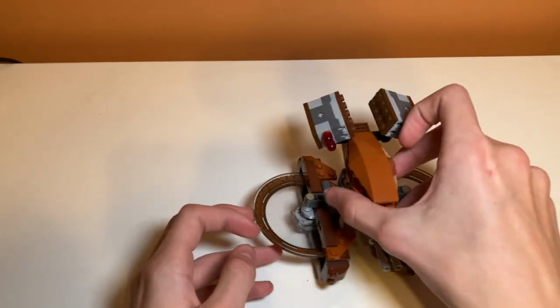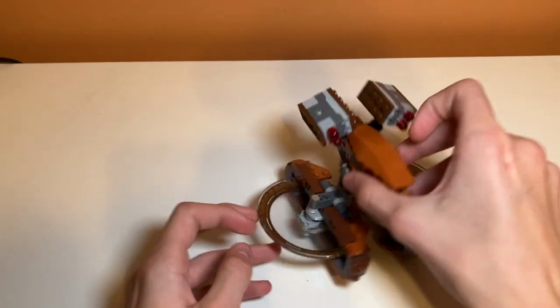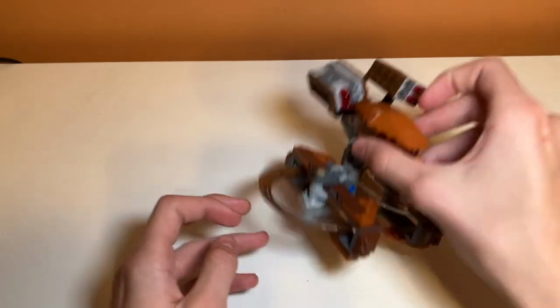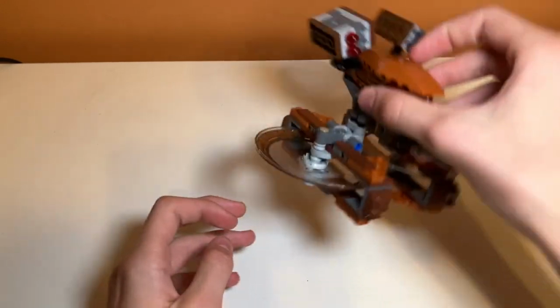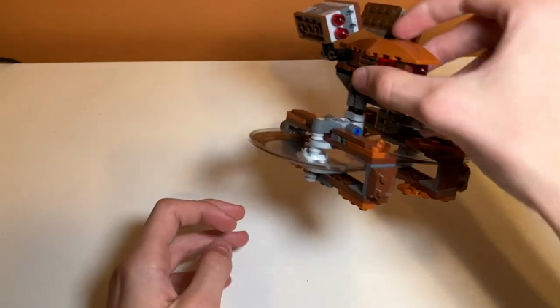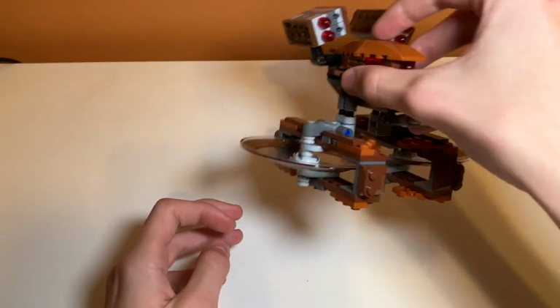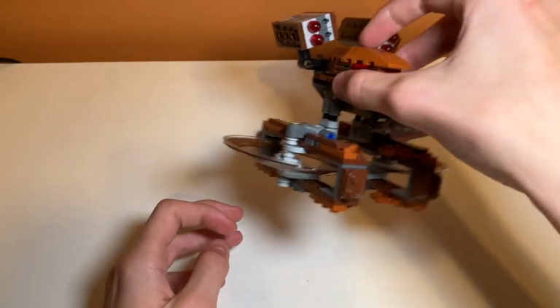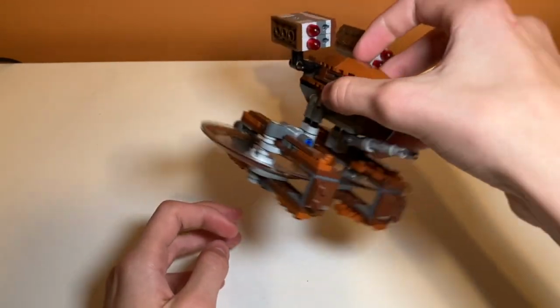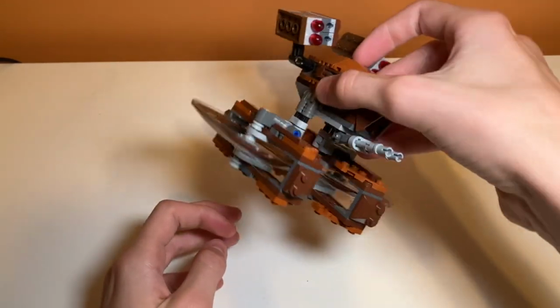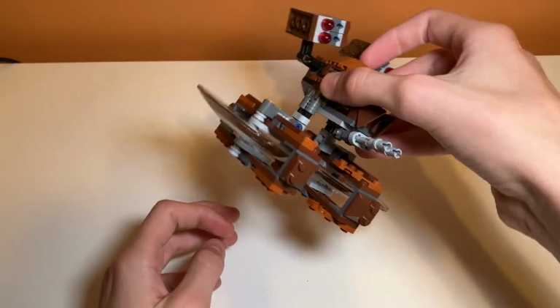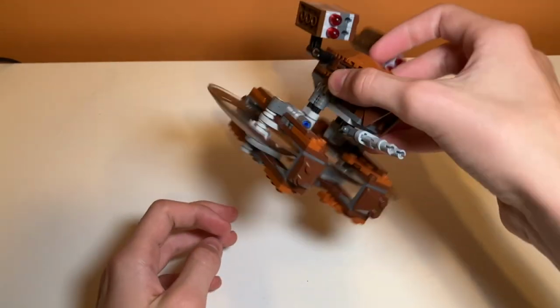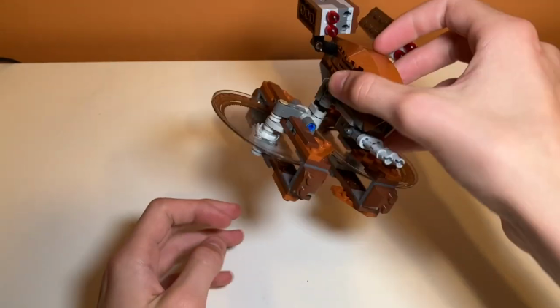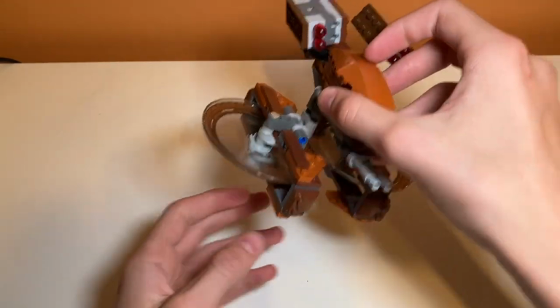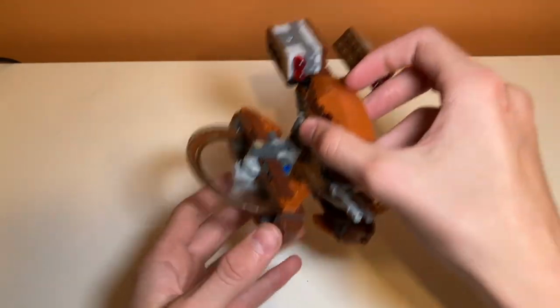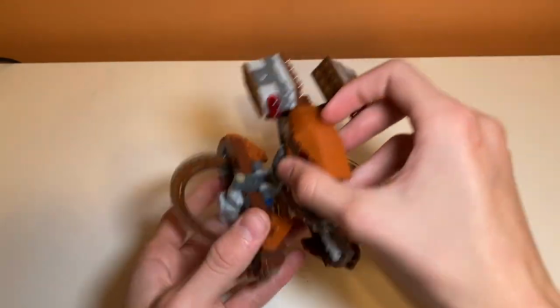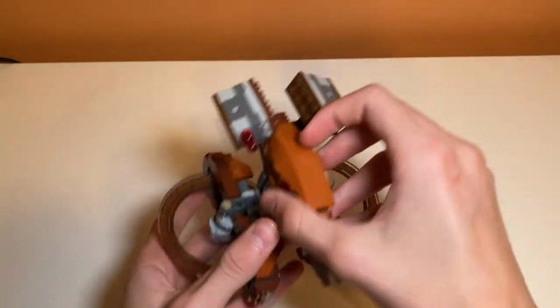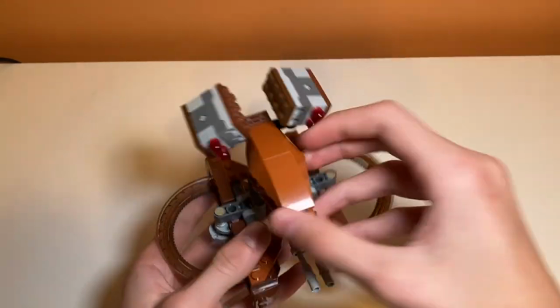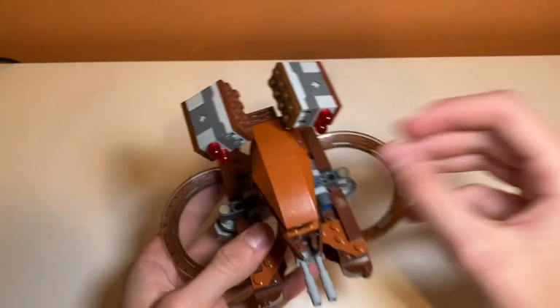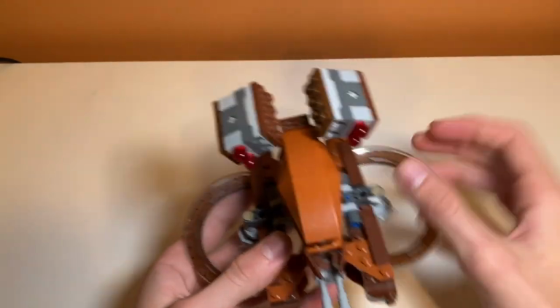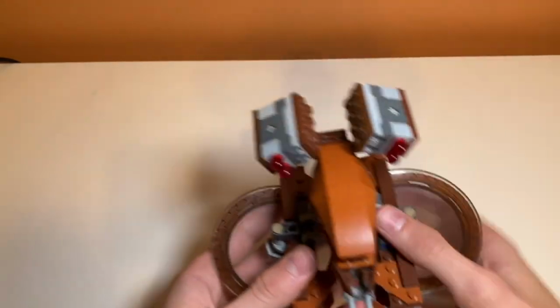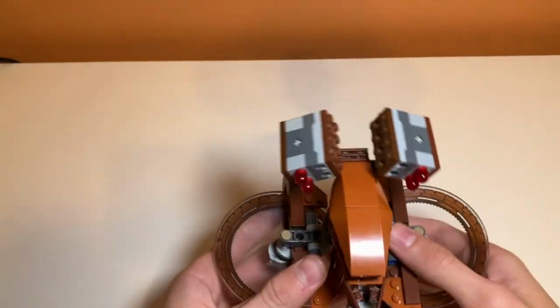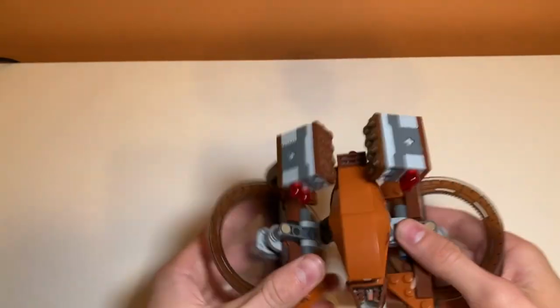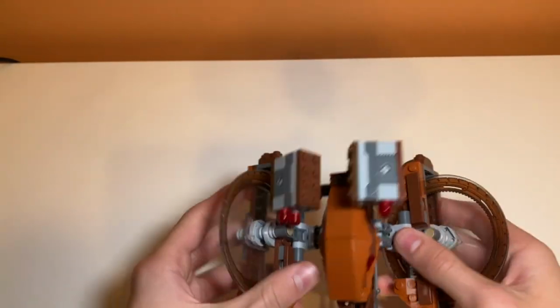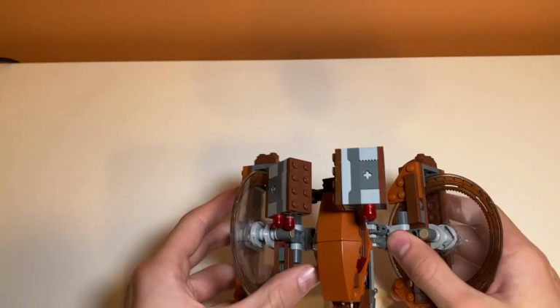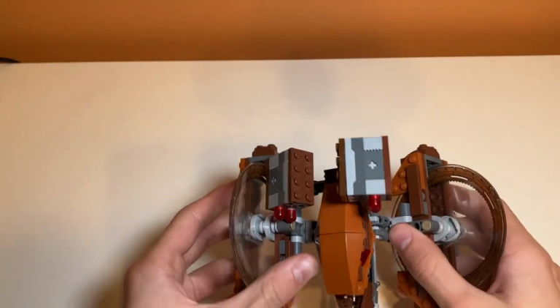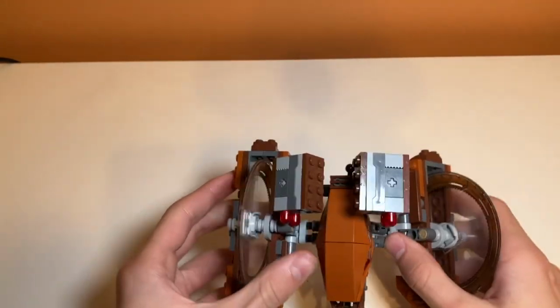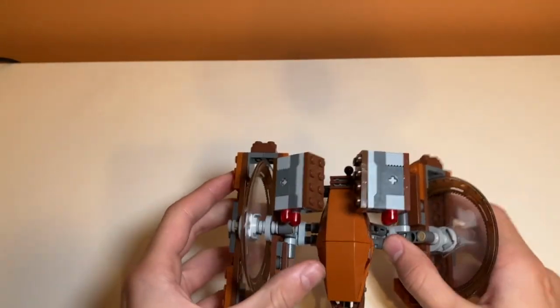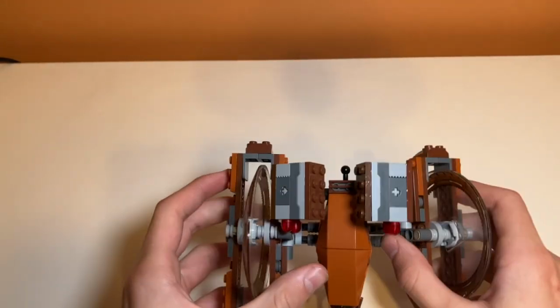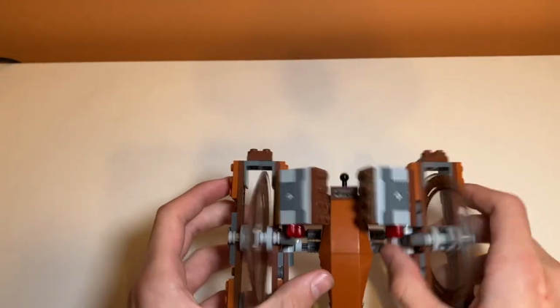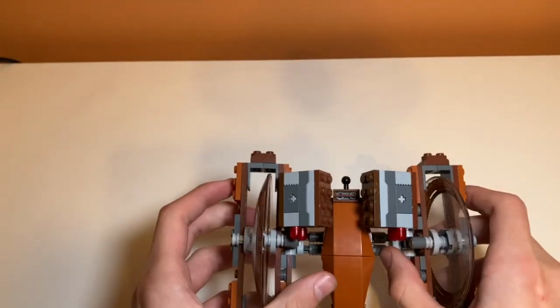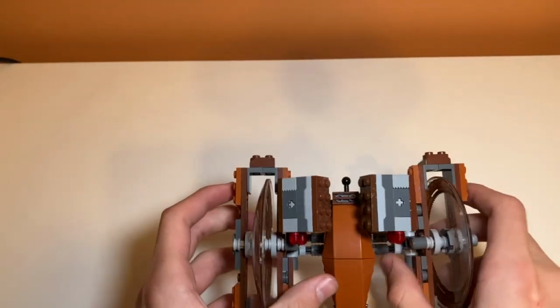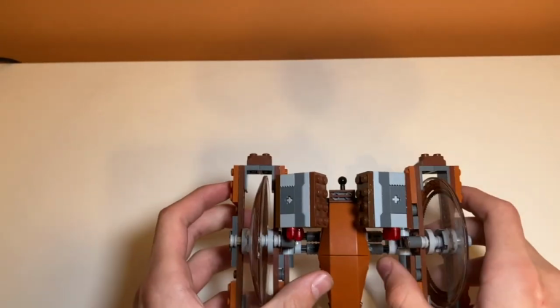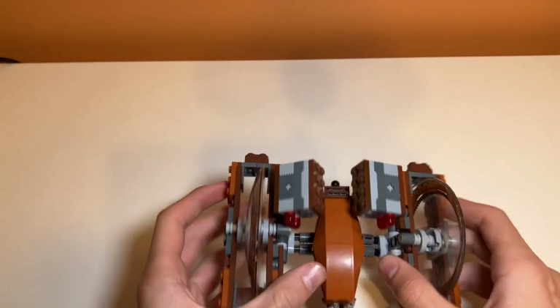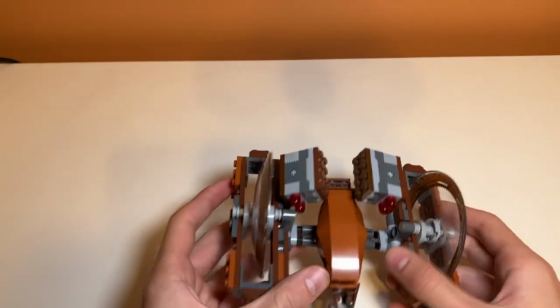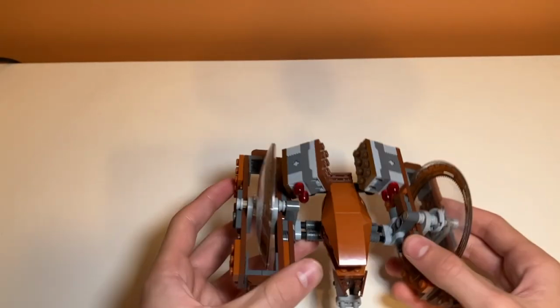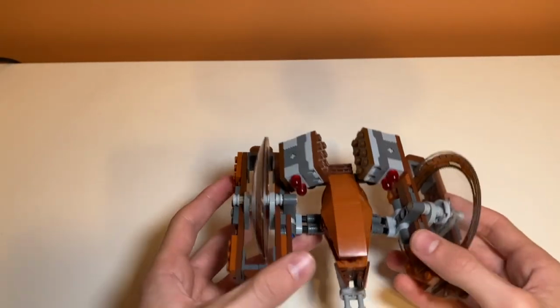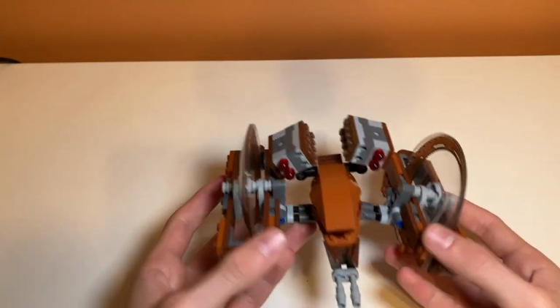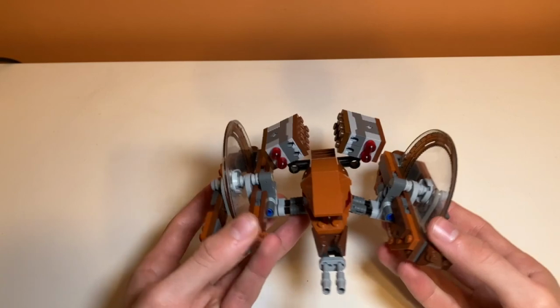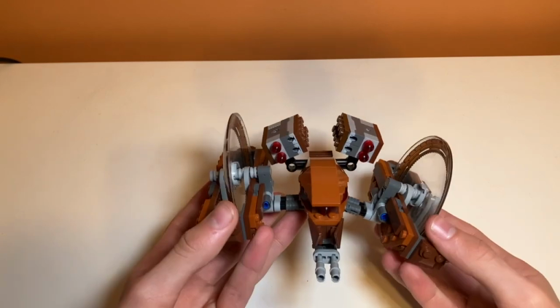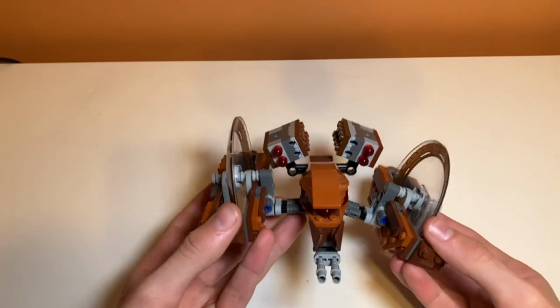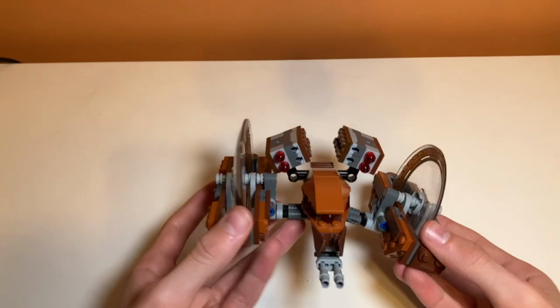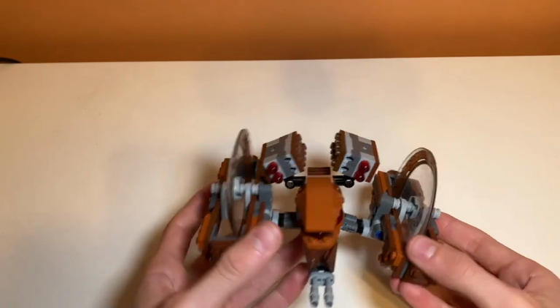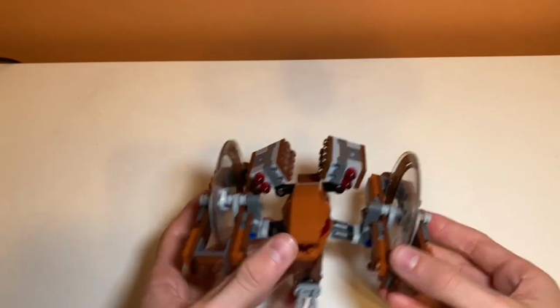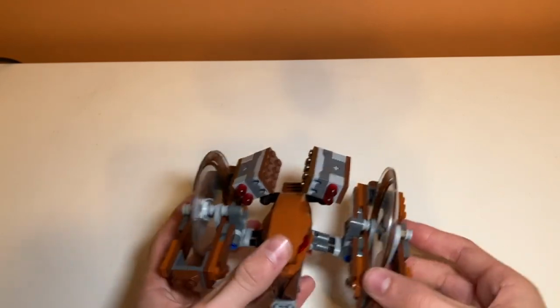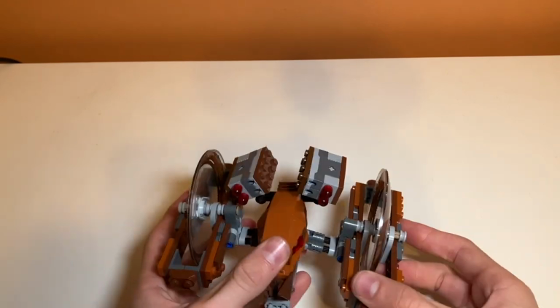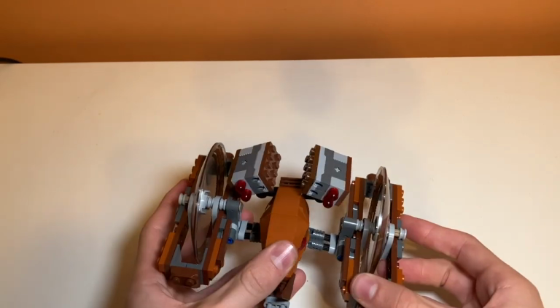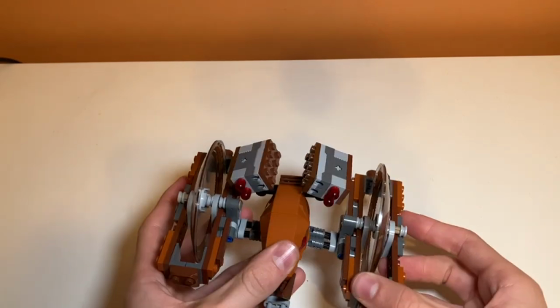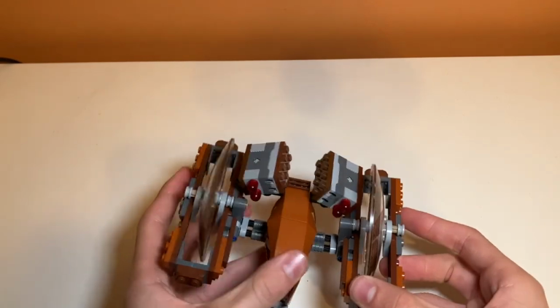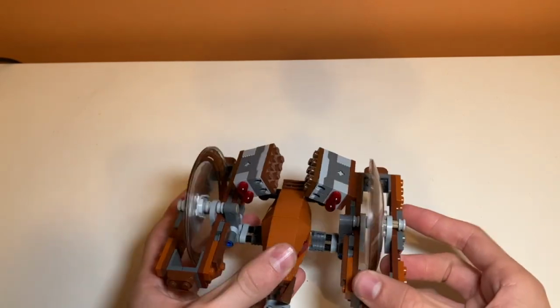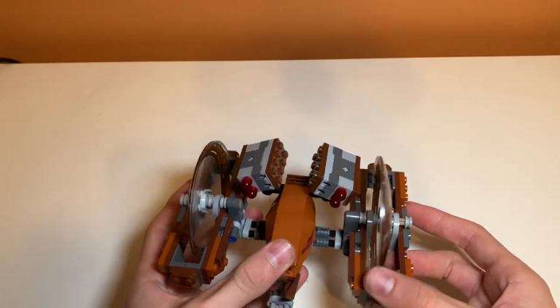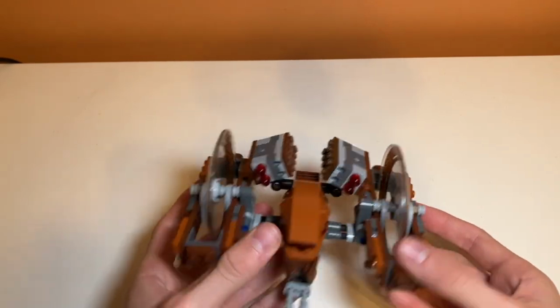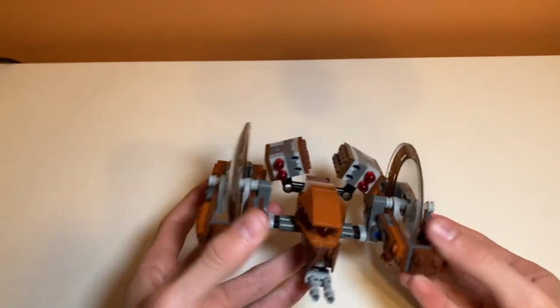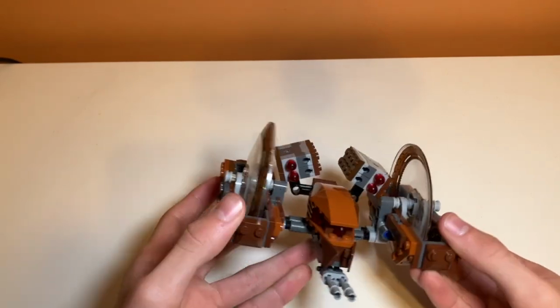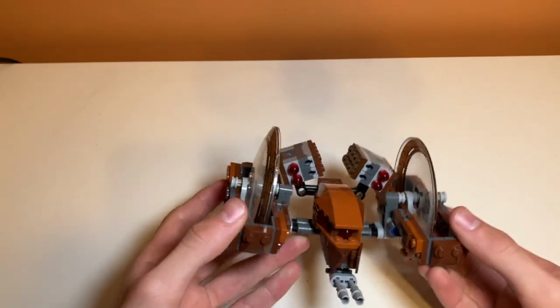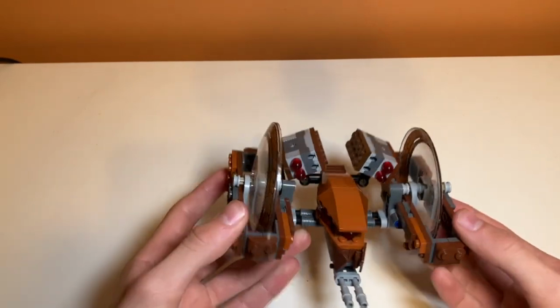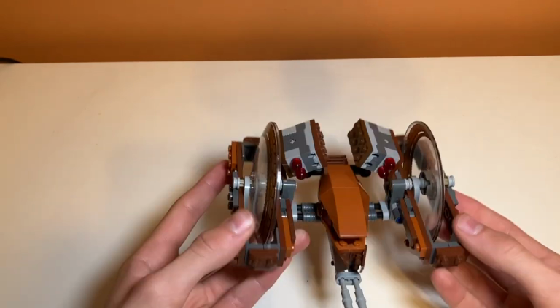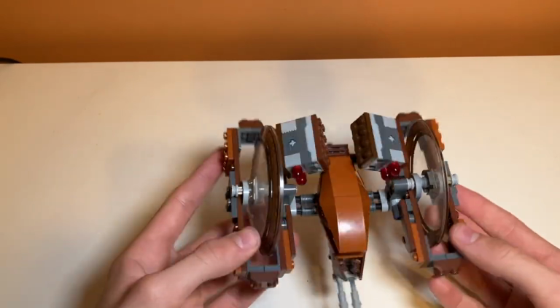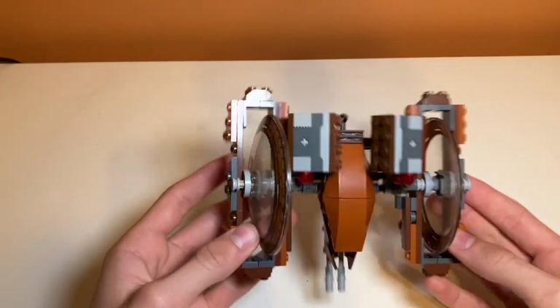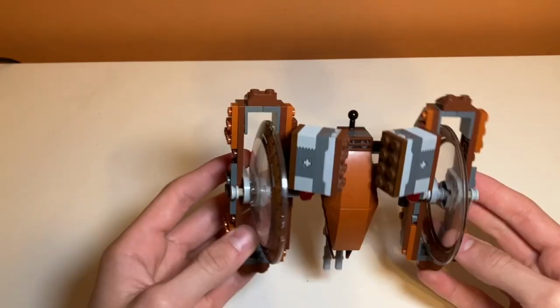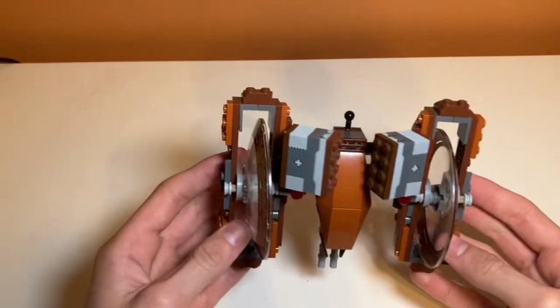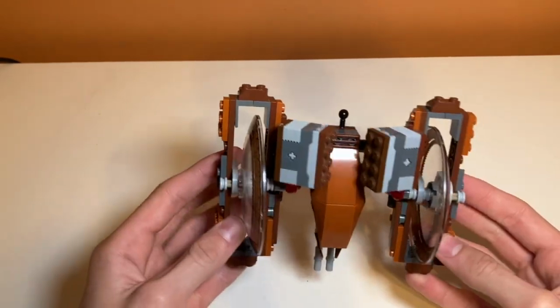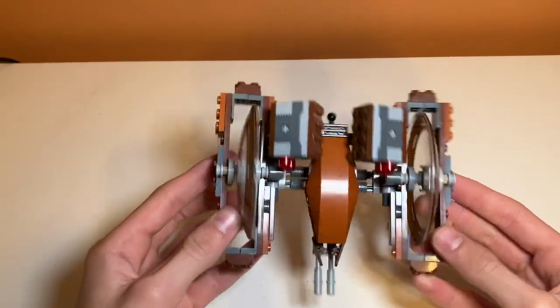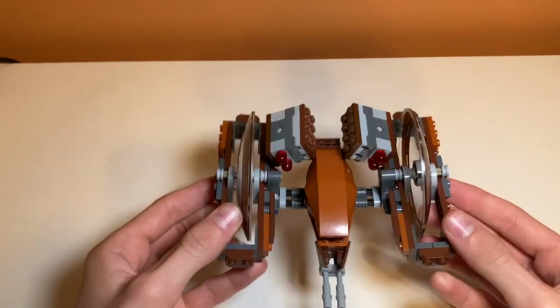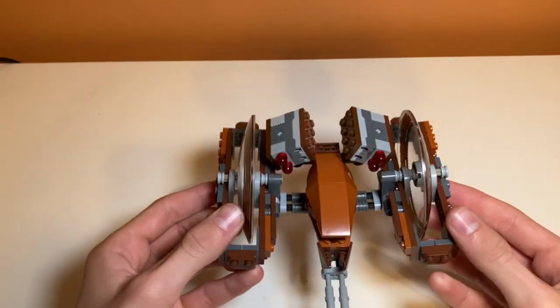There's a lot of posability with the legs, and that's basically all the play features the main model has.